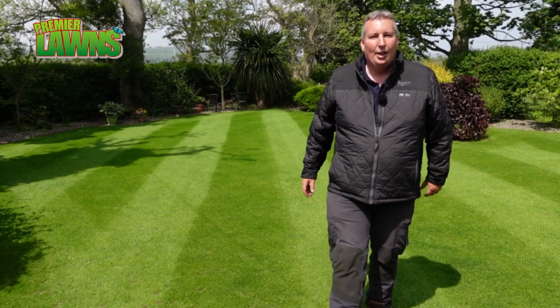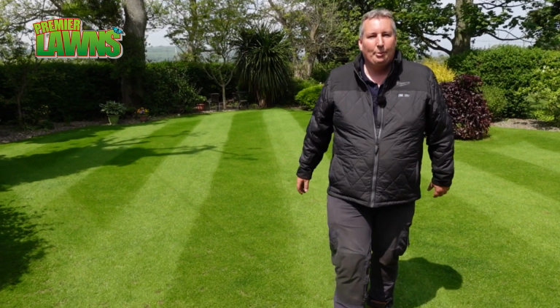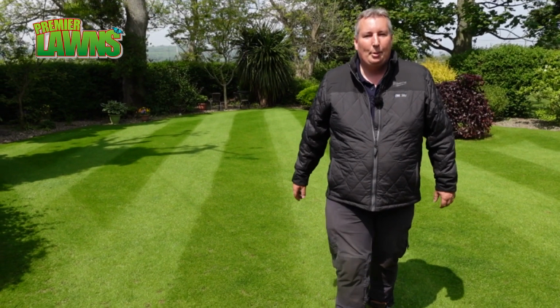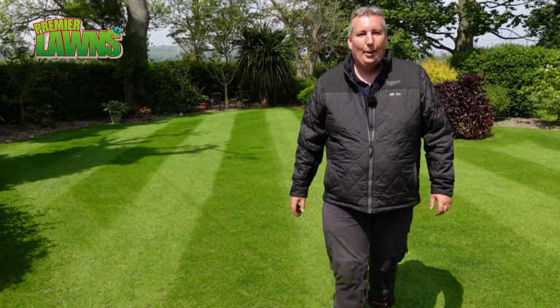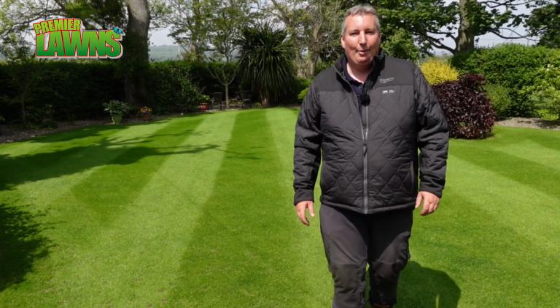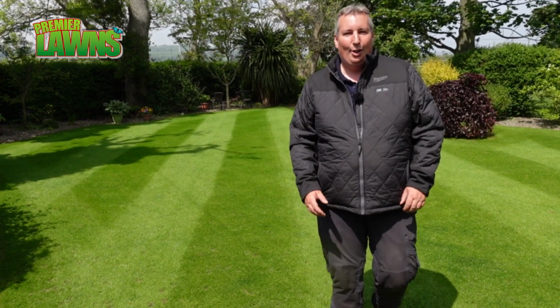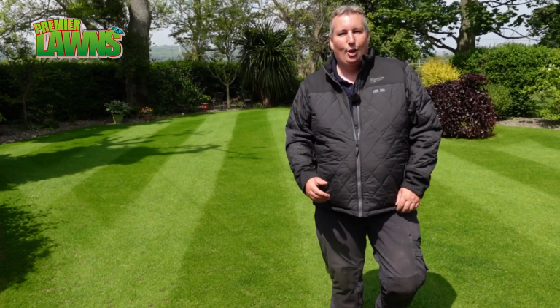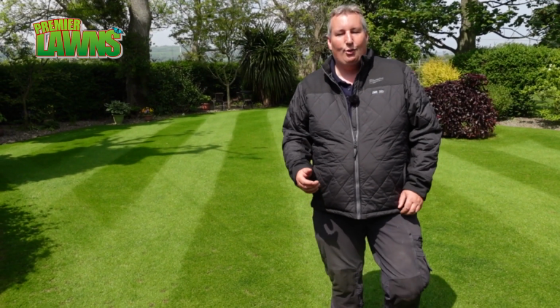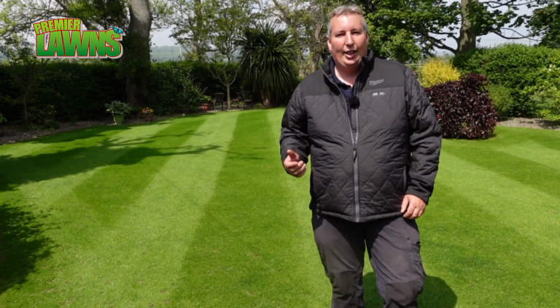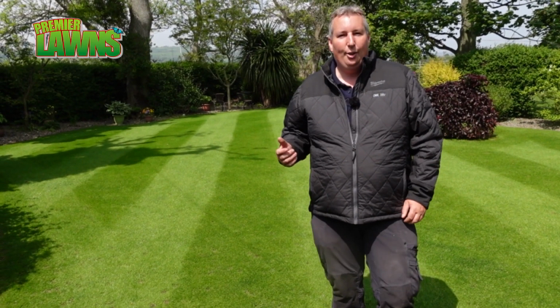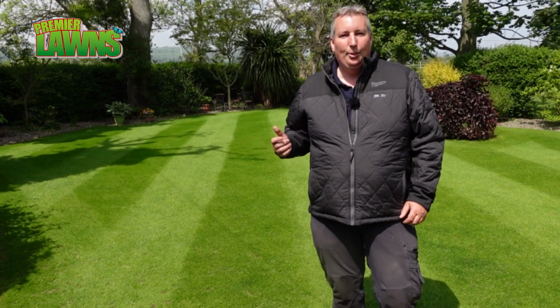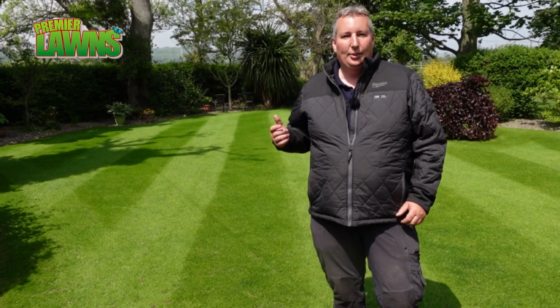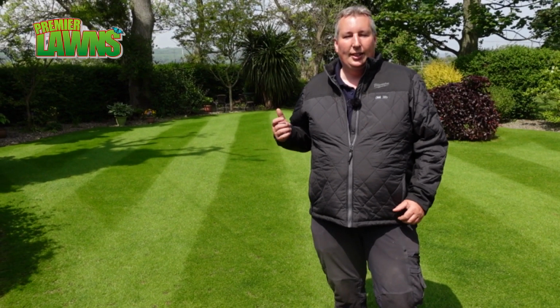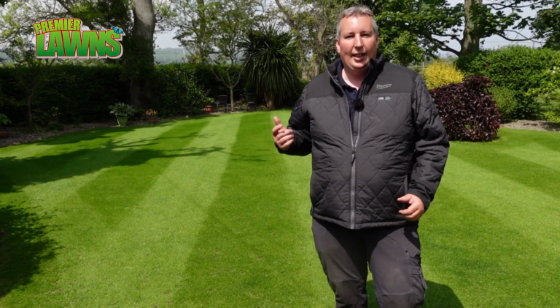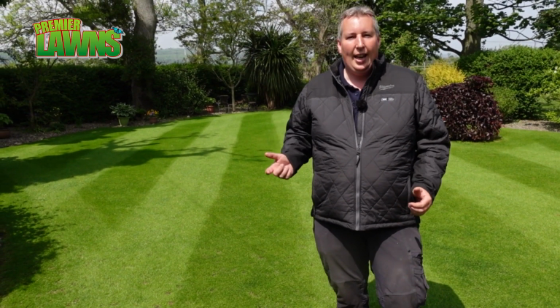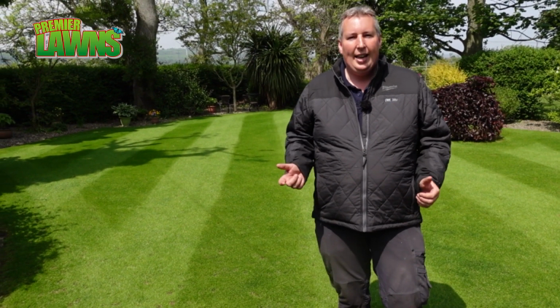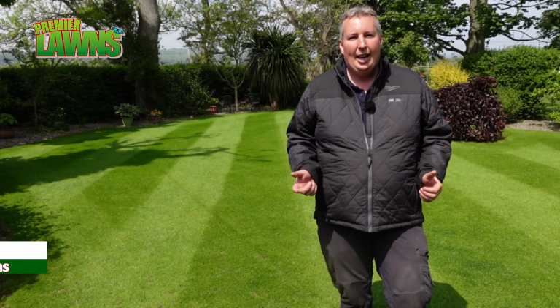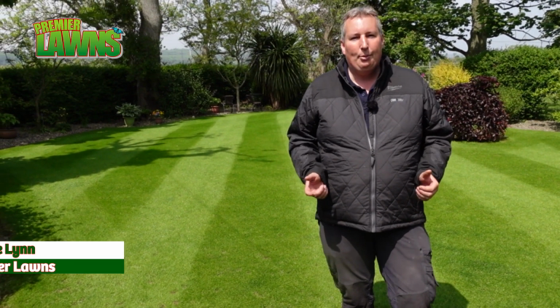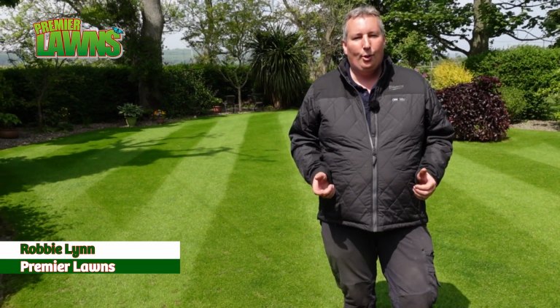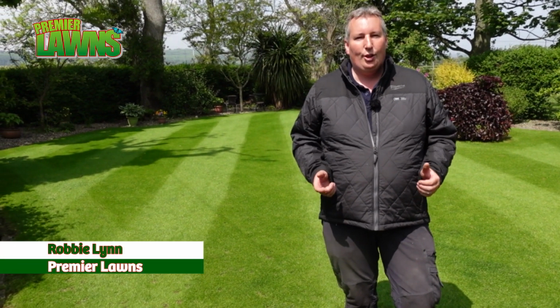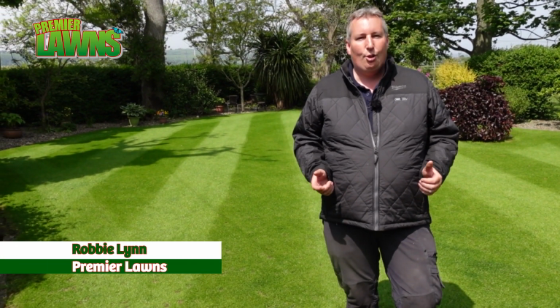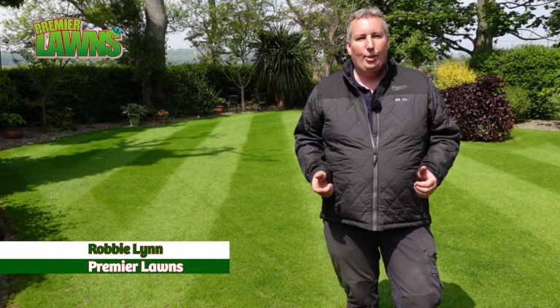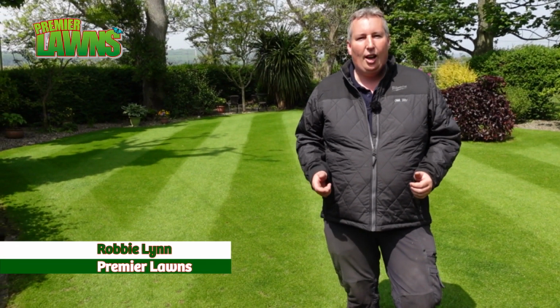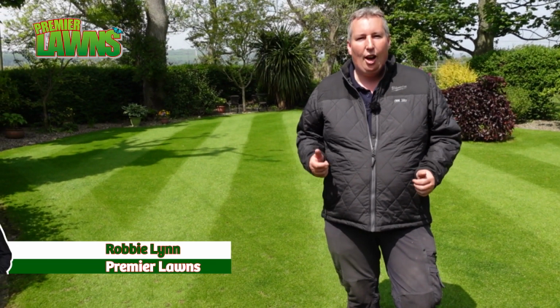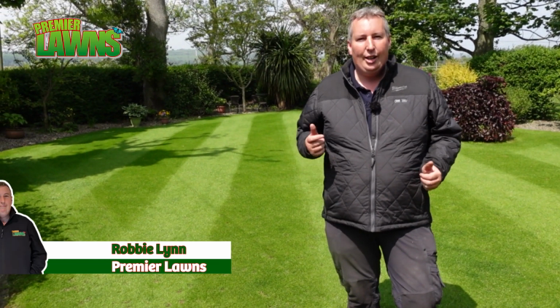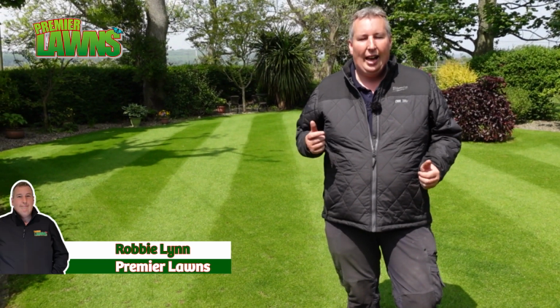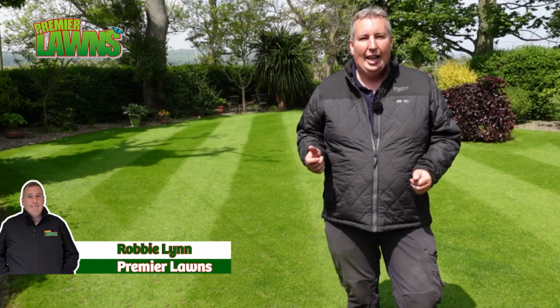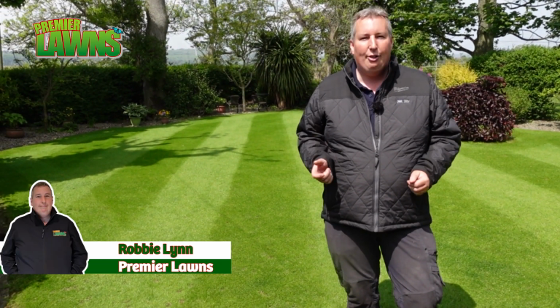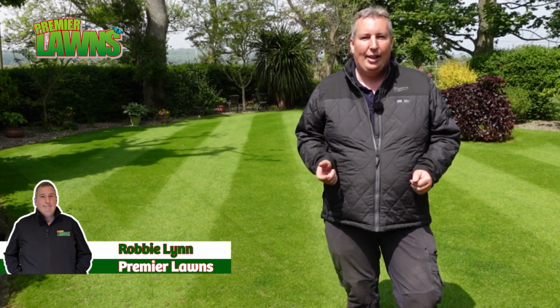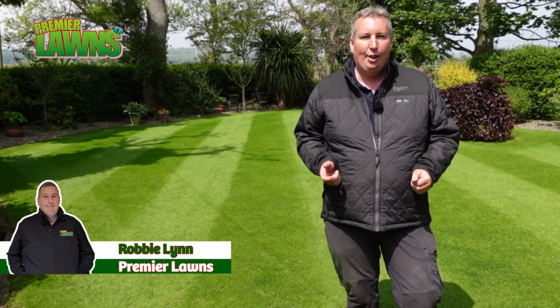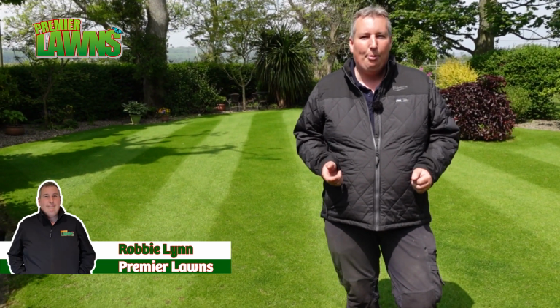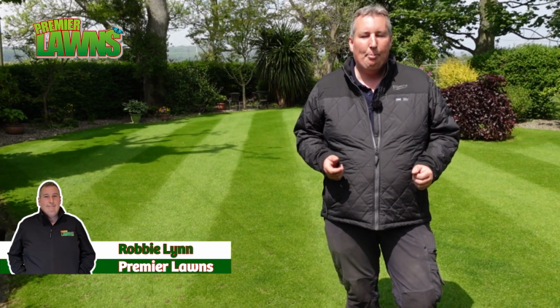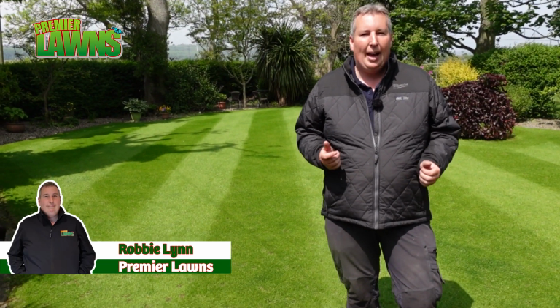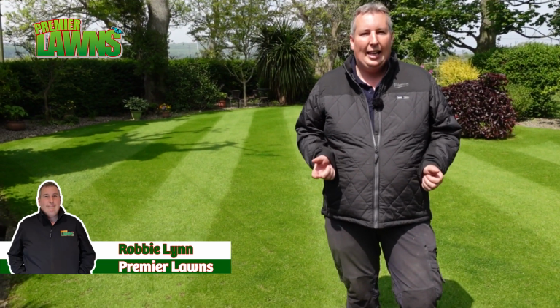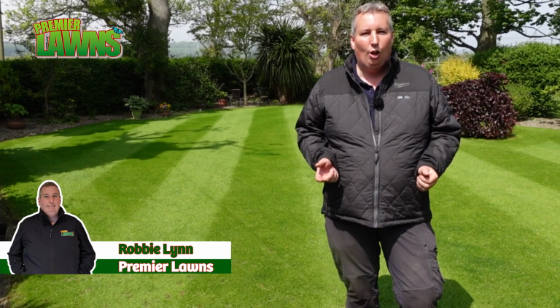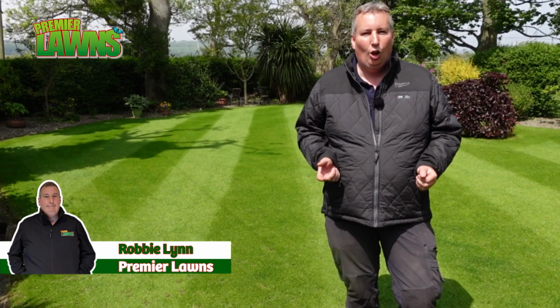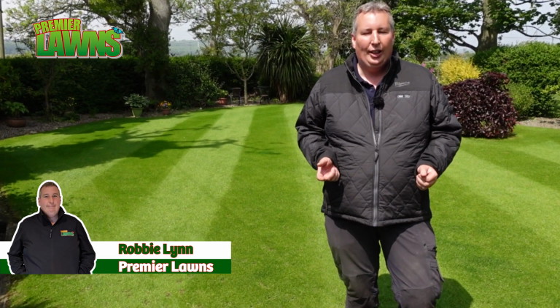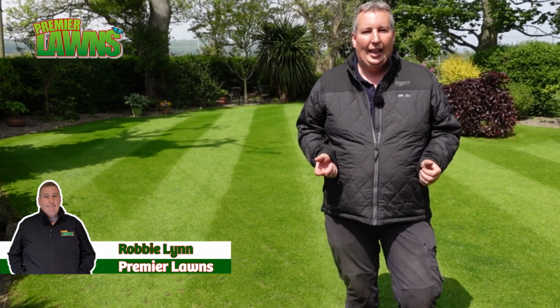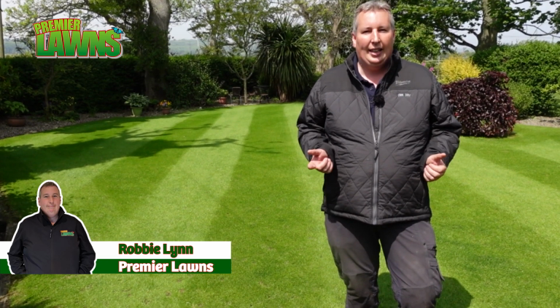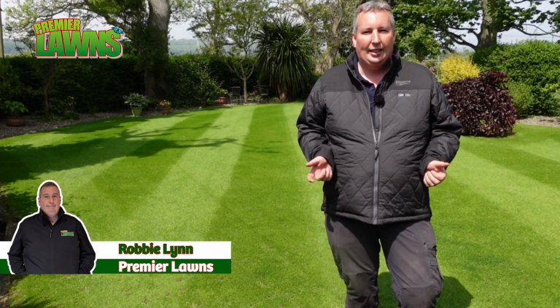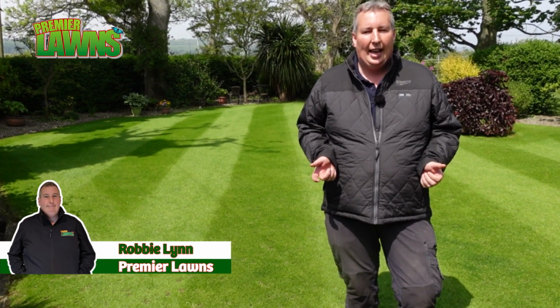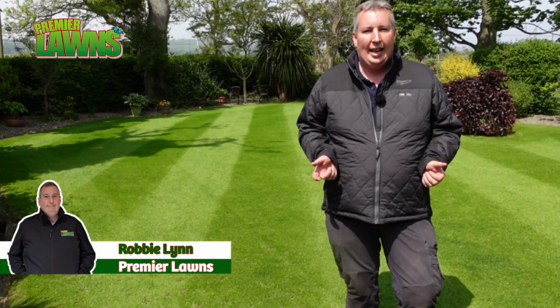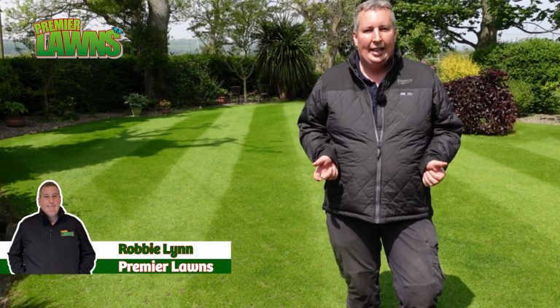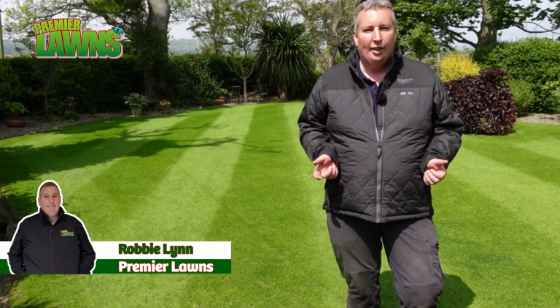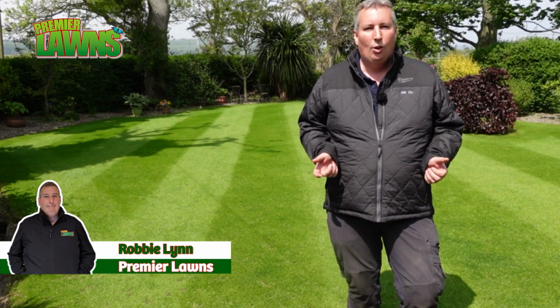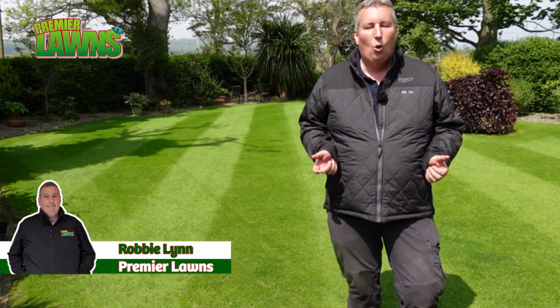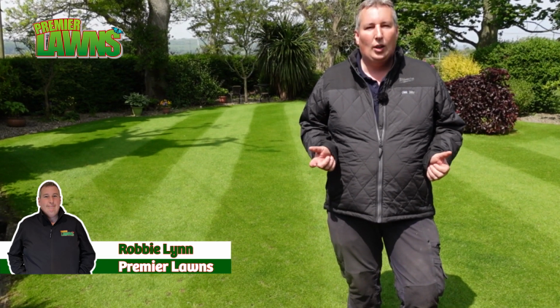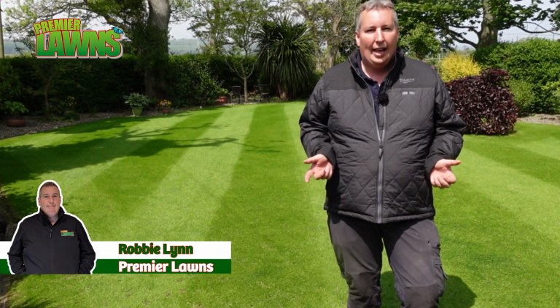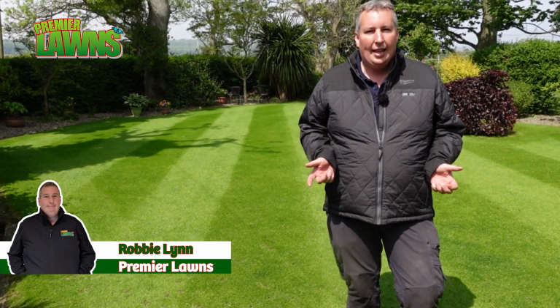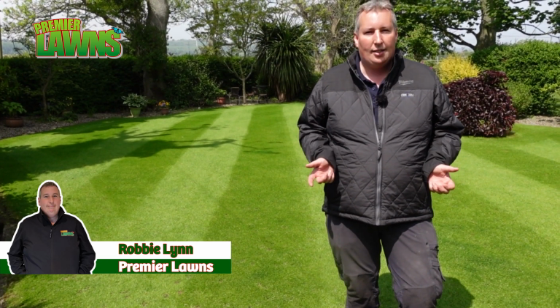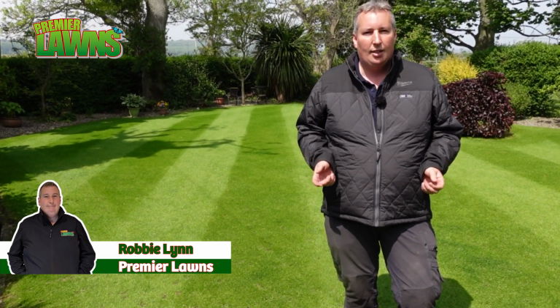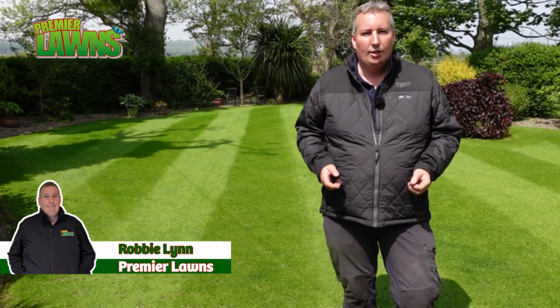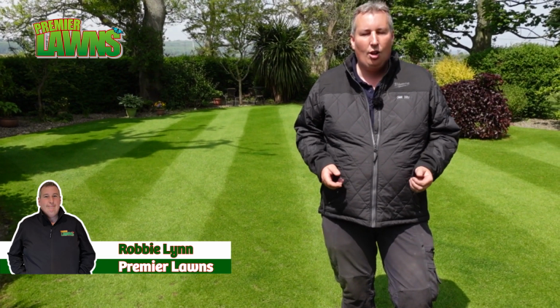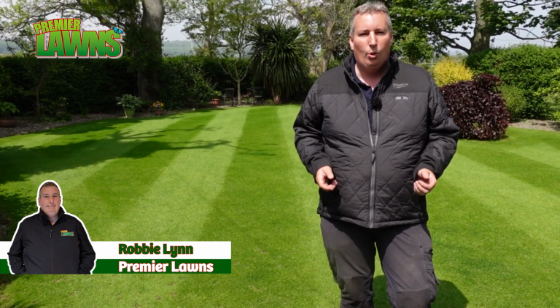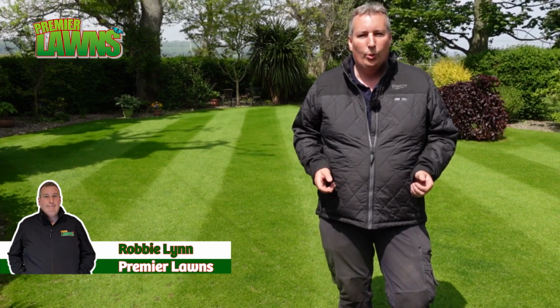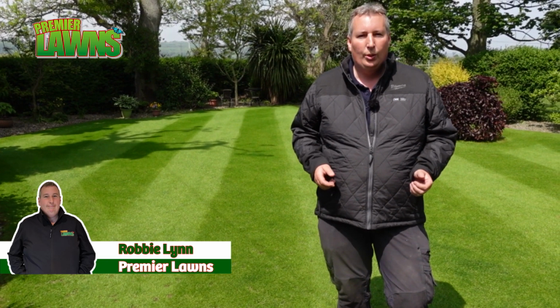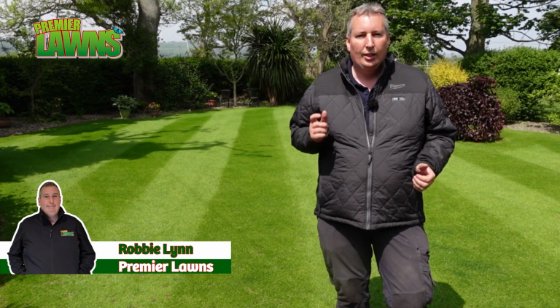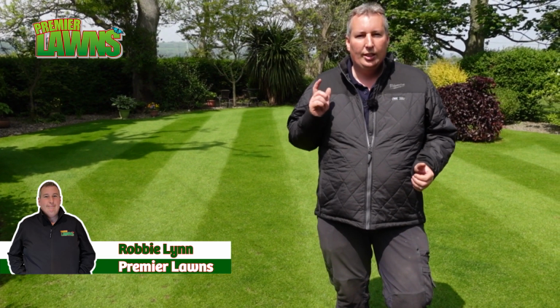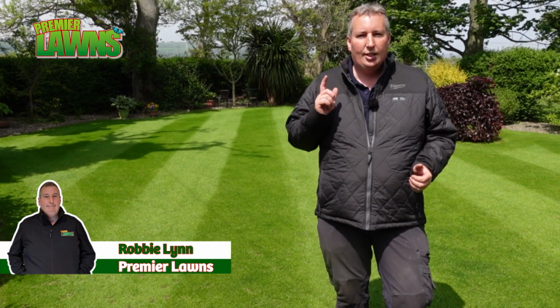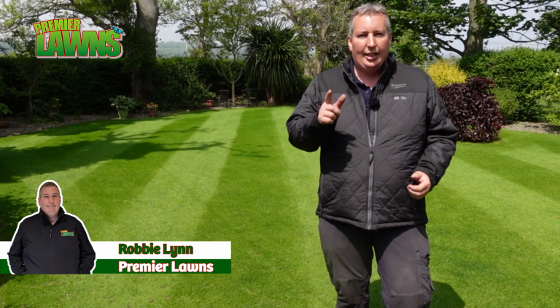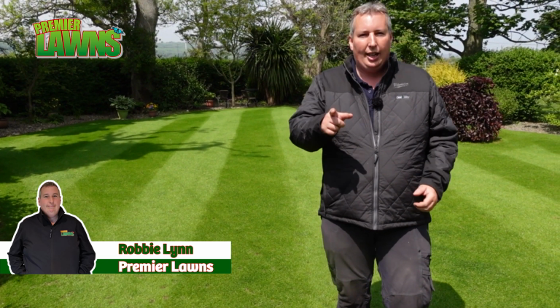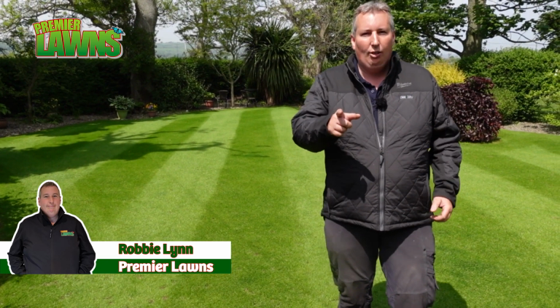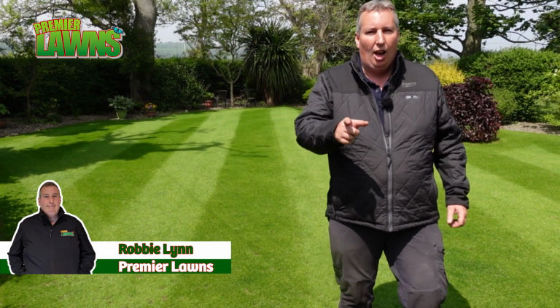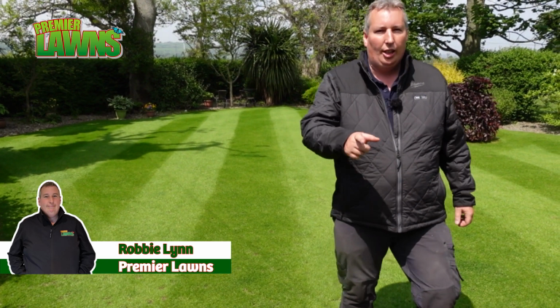Welcome to Permalawn's video. Today I'm going to show you how I green up my lawn in a day or less, so stick around.